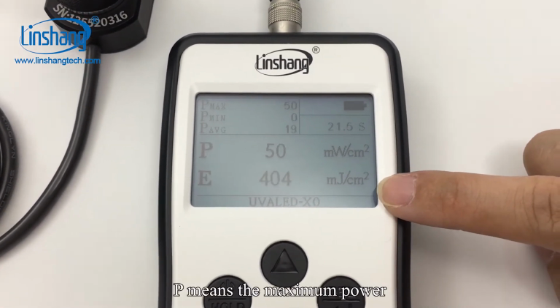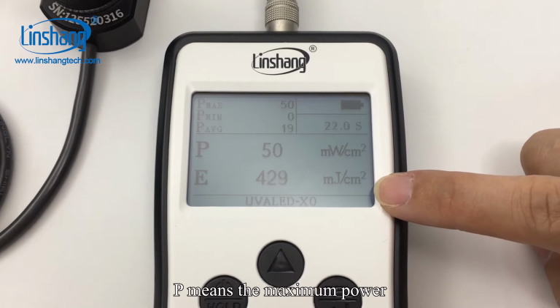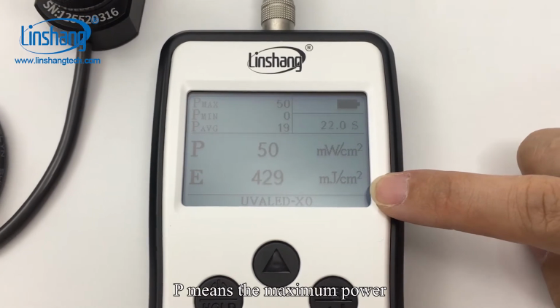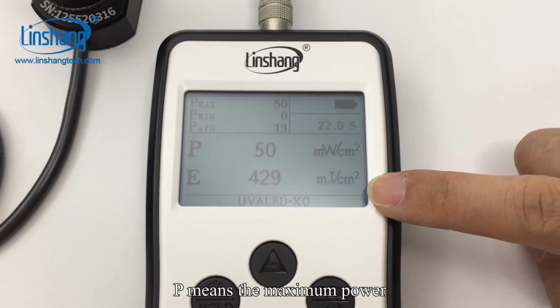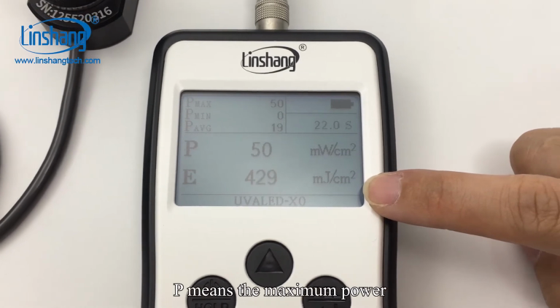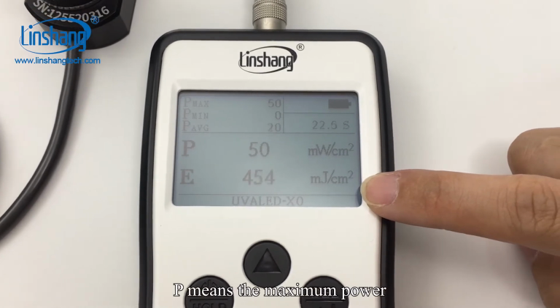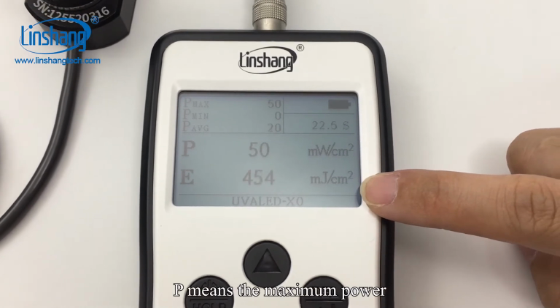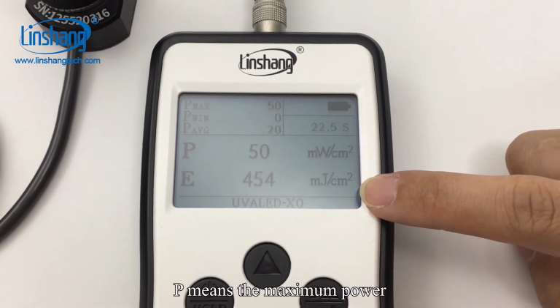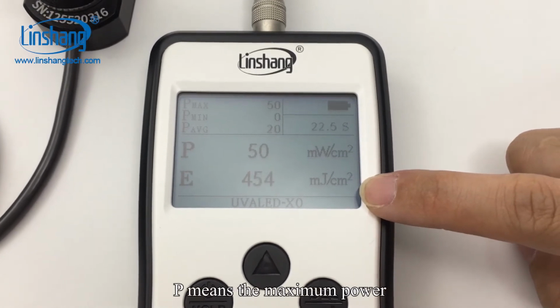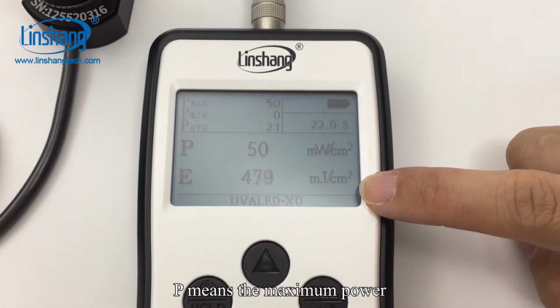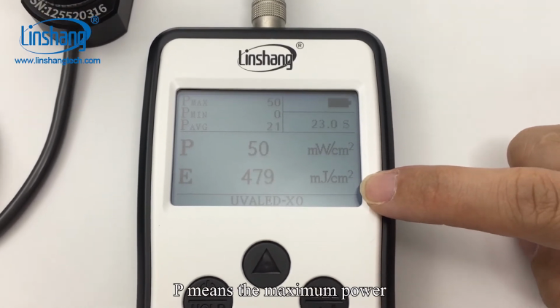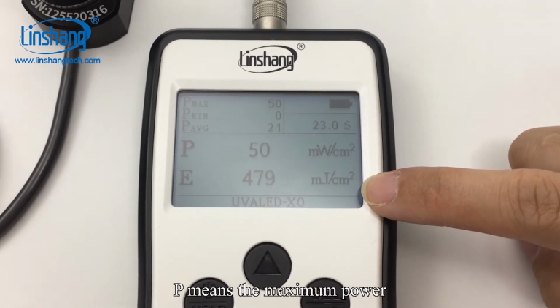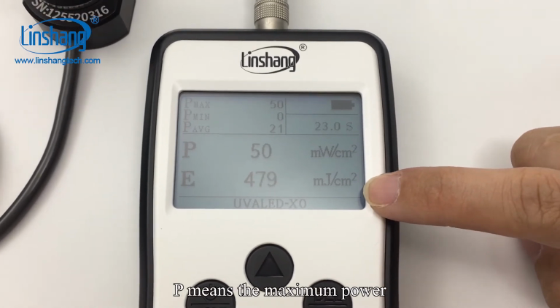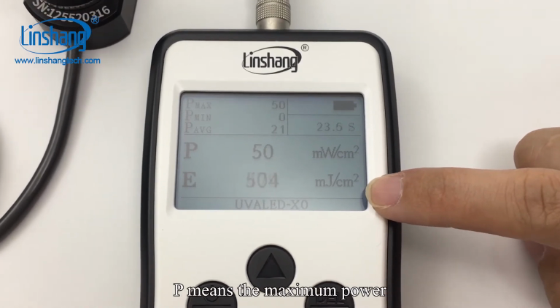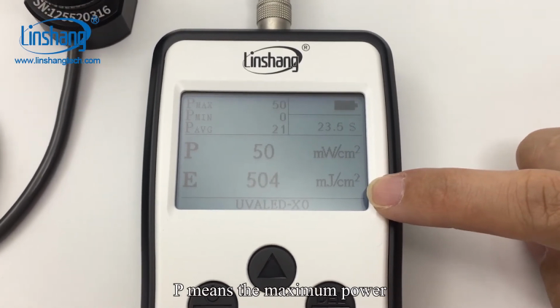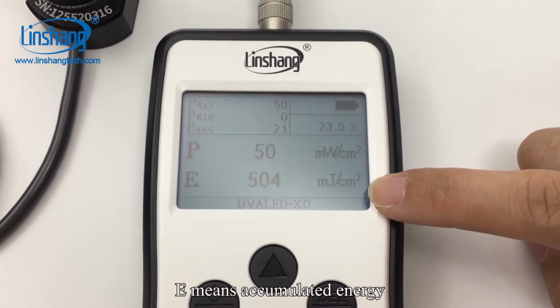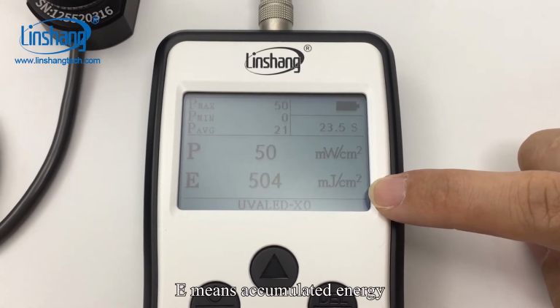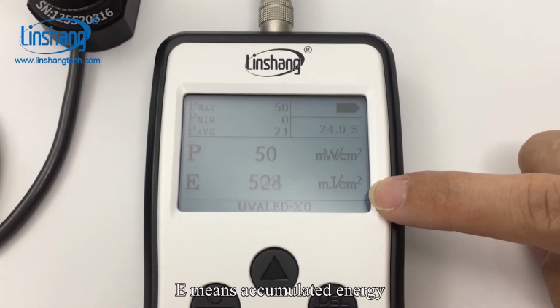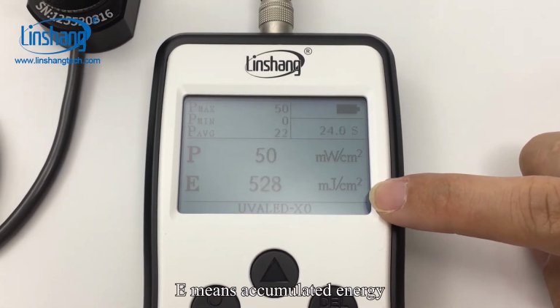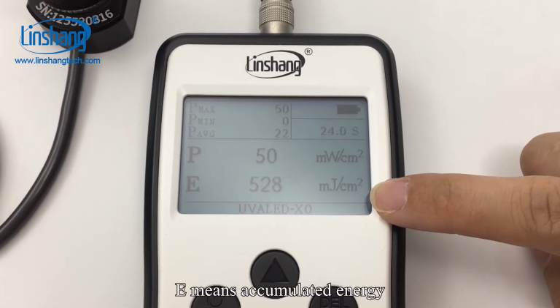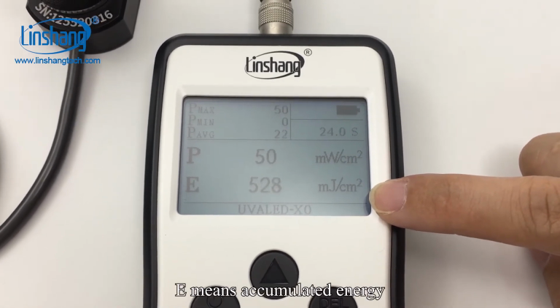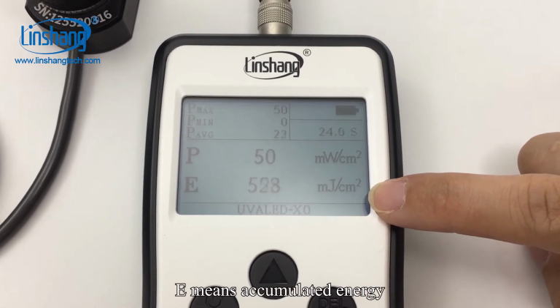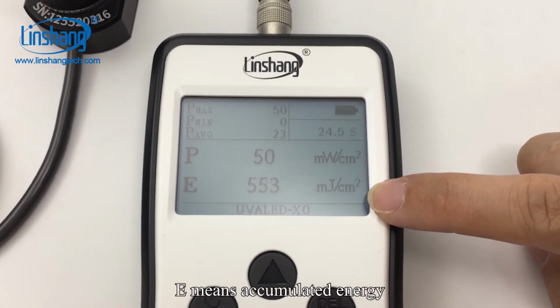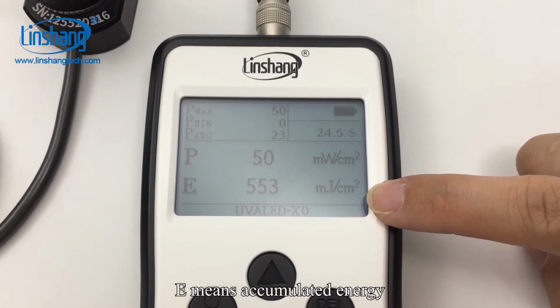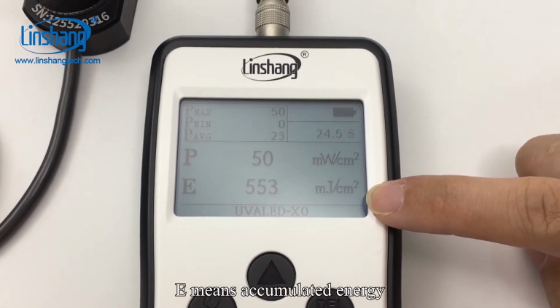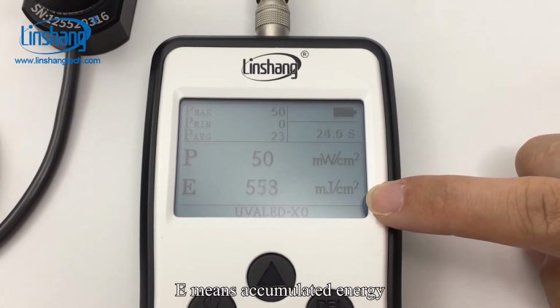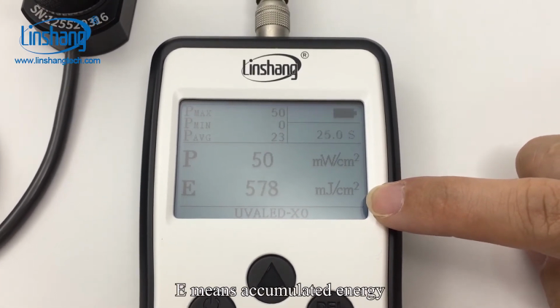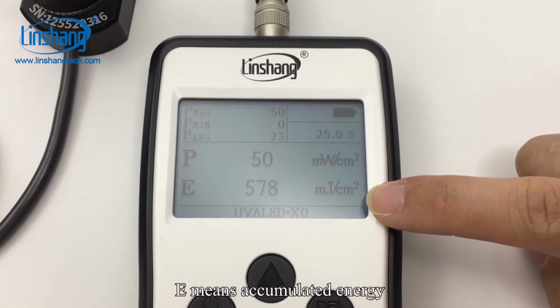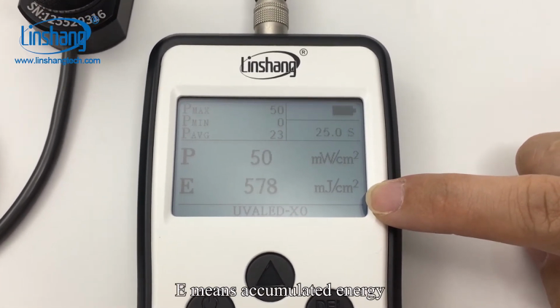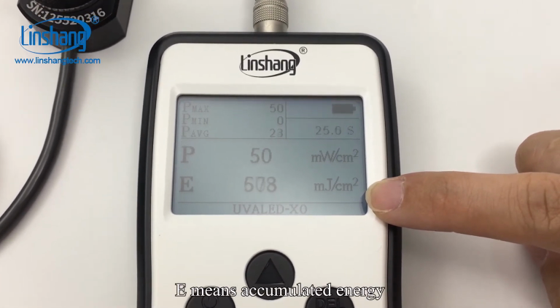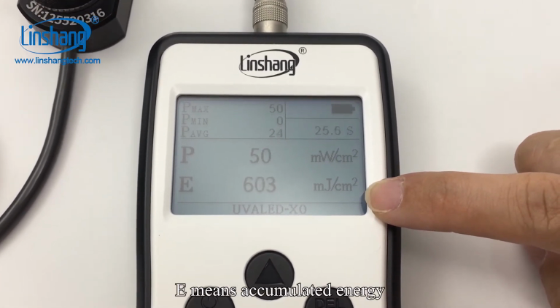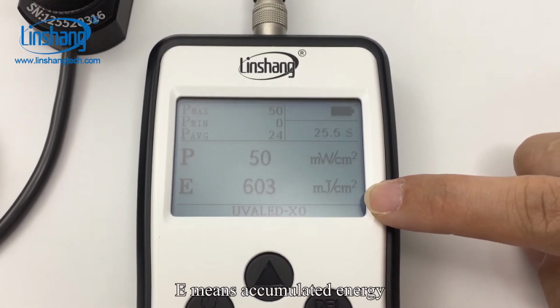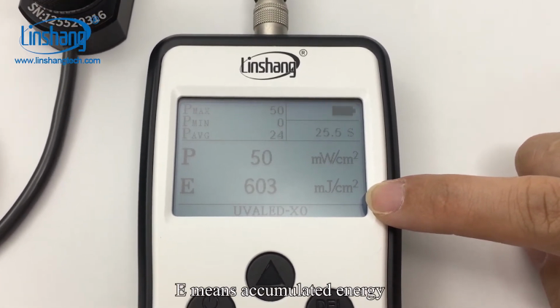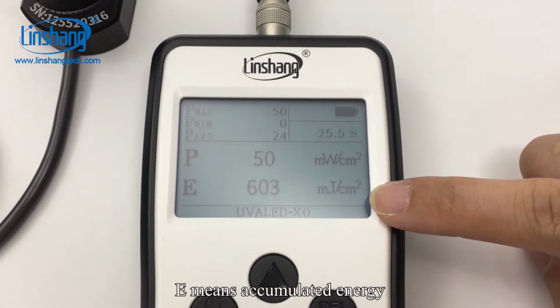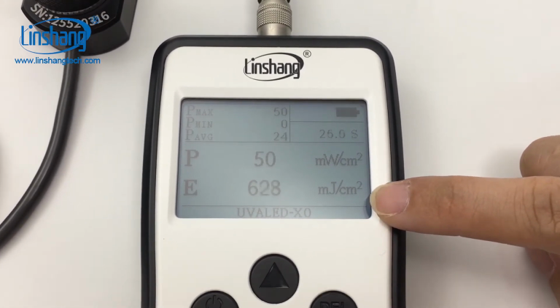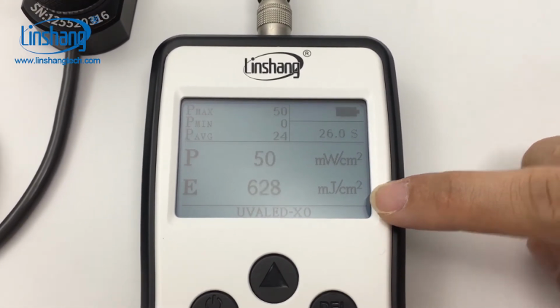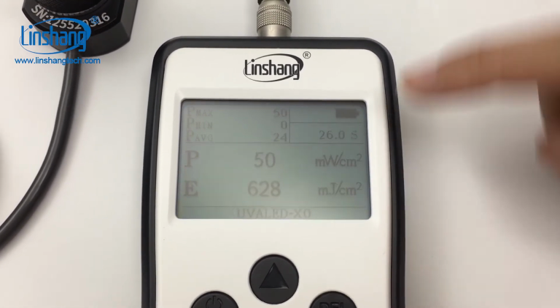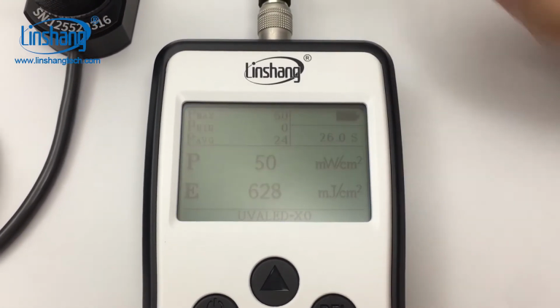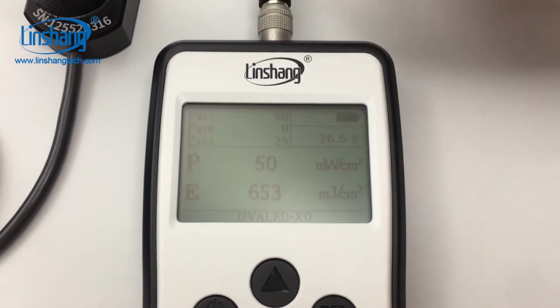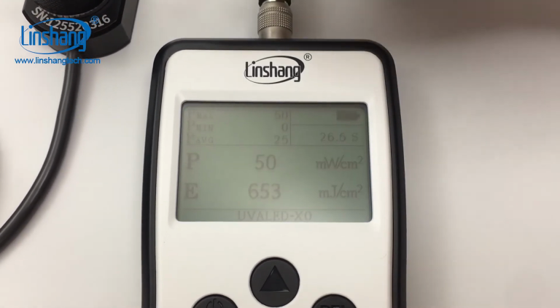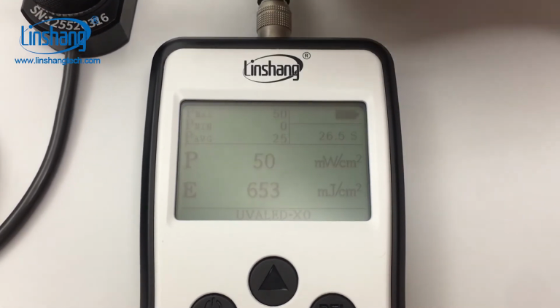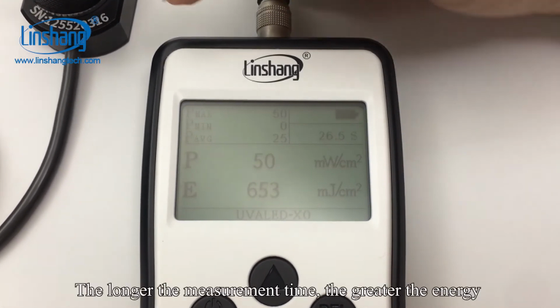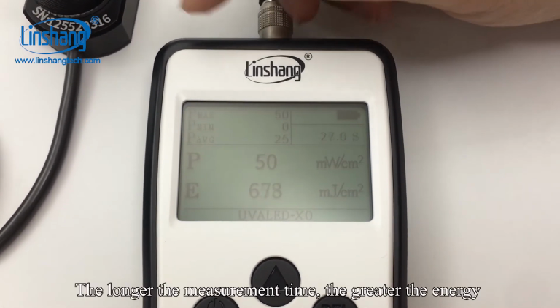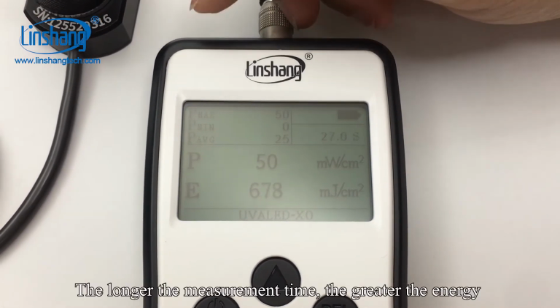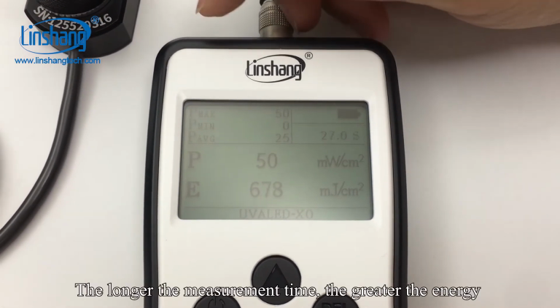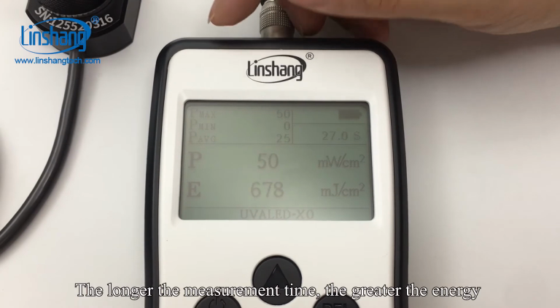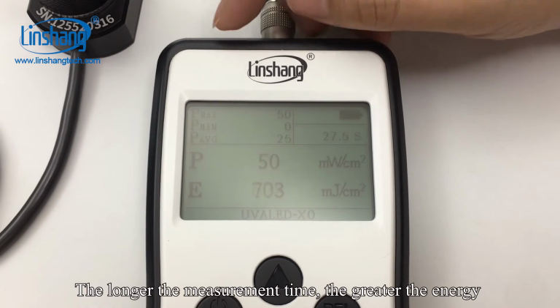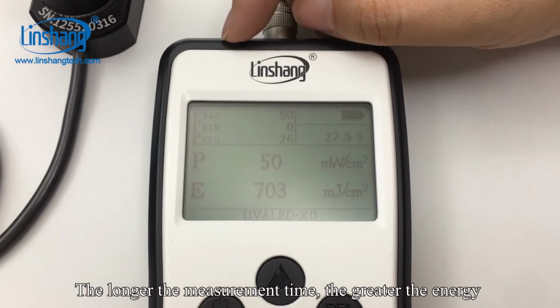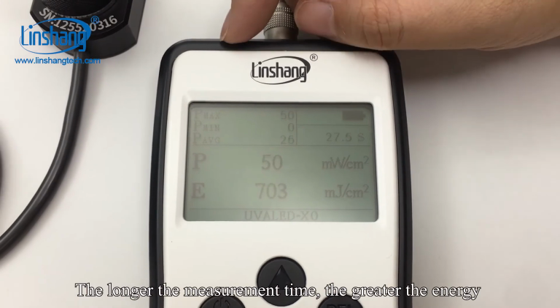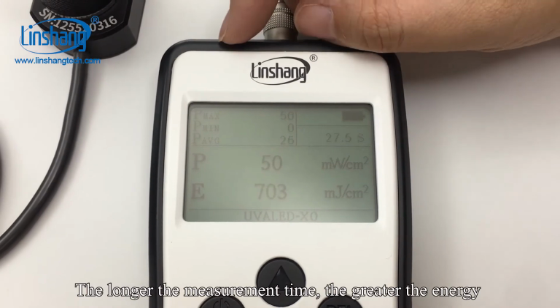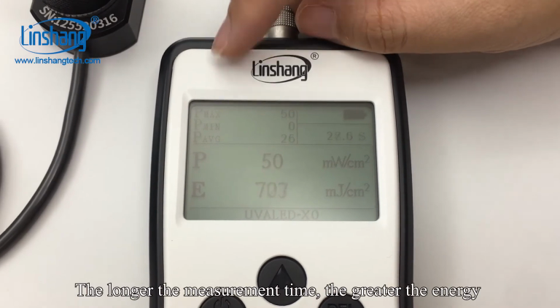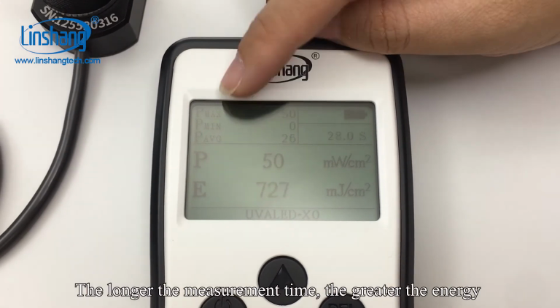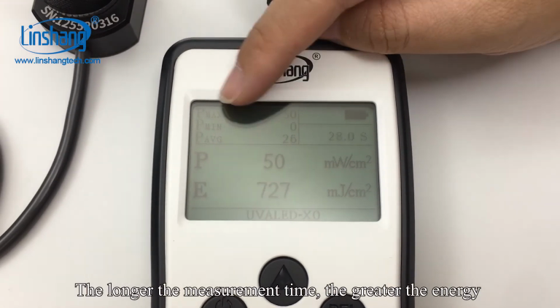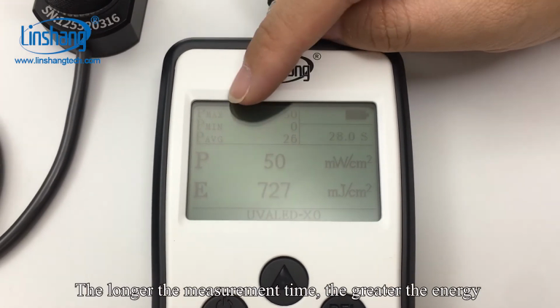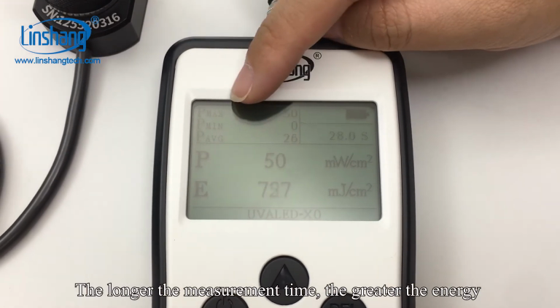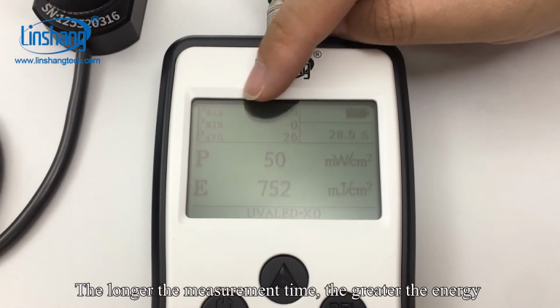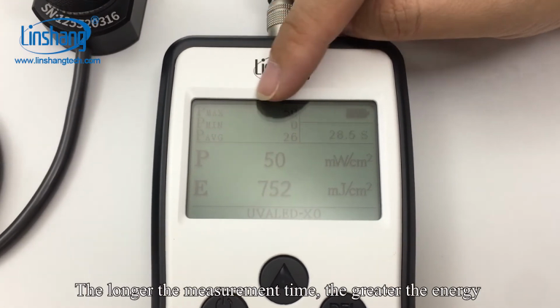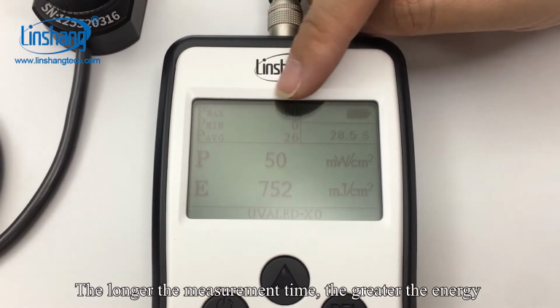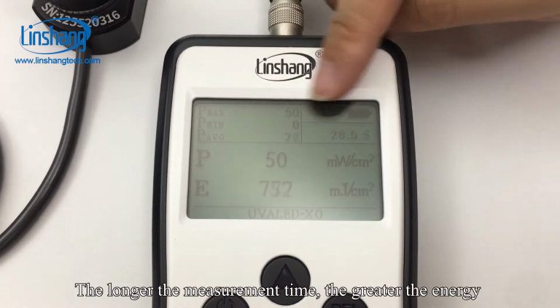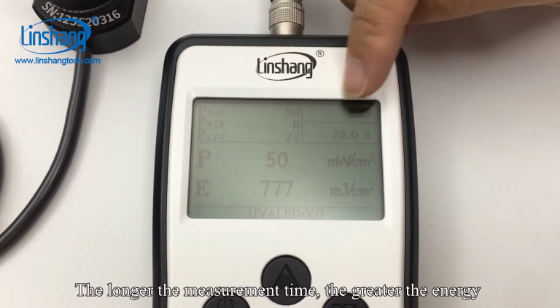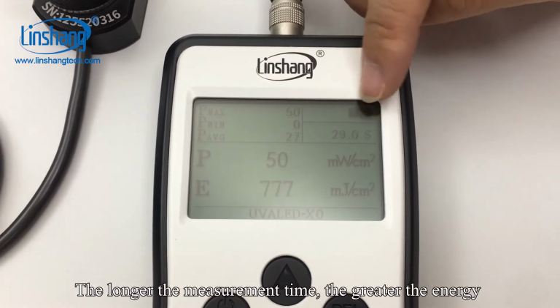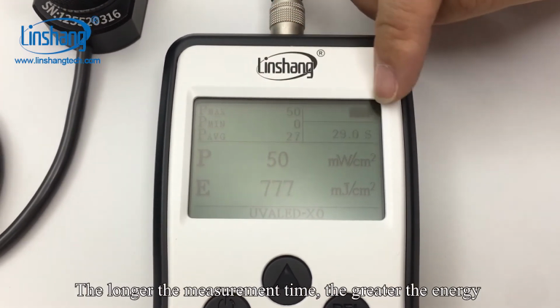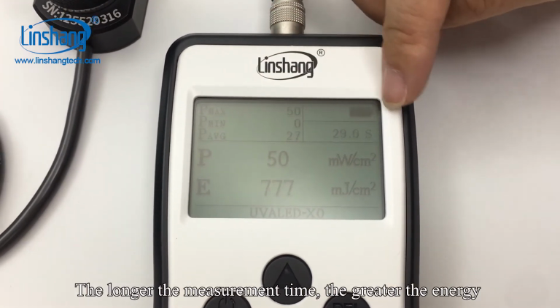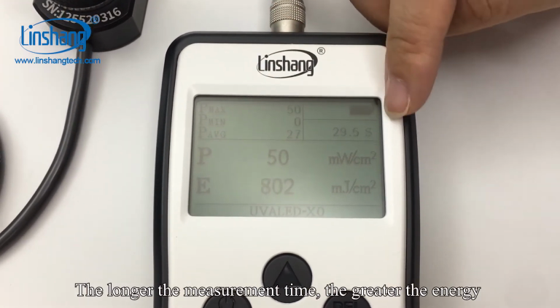P means the maximum power. E means accumulated energy. The longer the measurement time, the greater the energy.